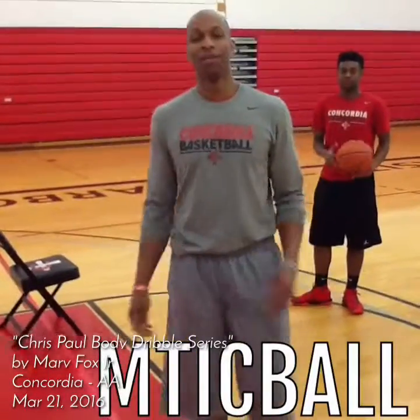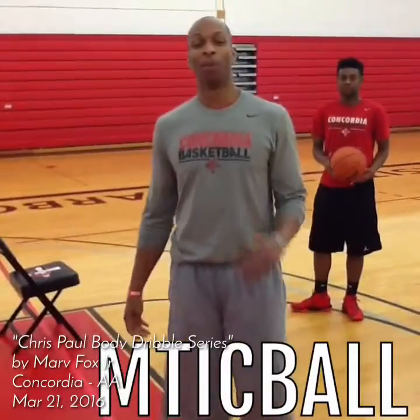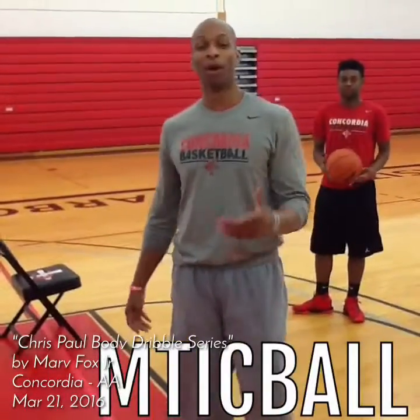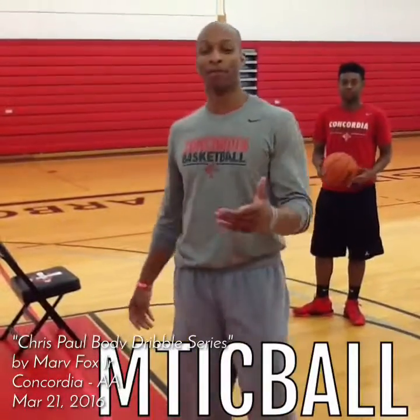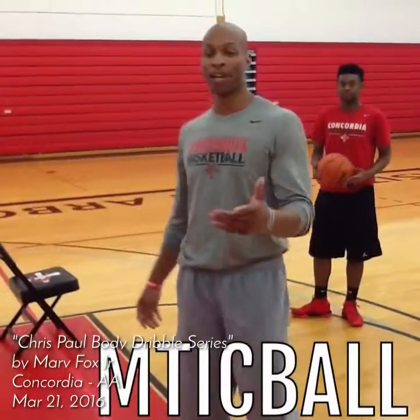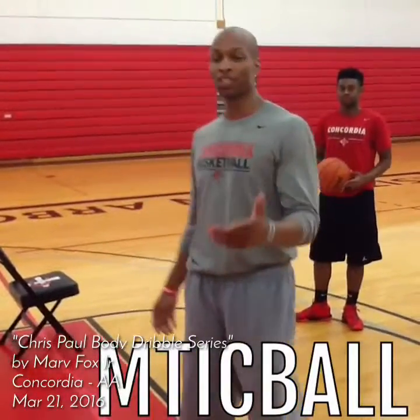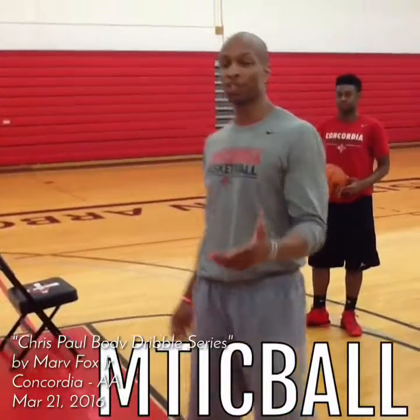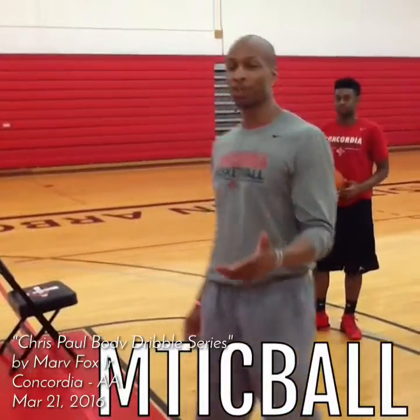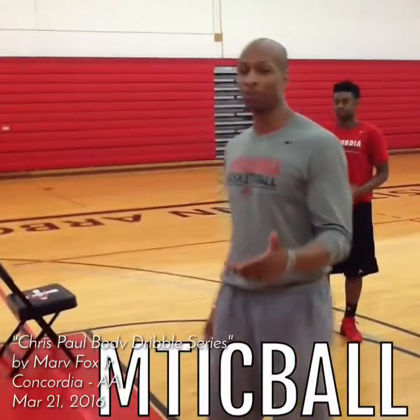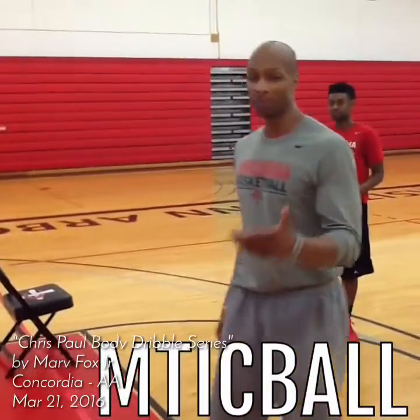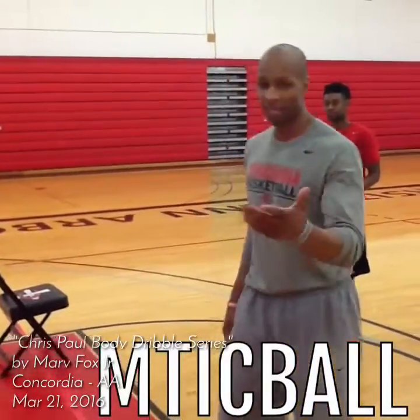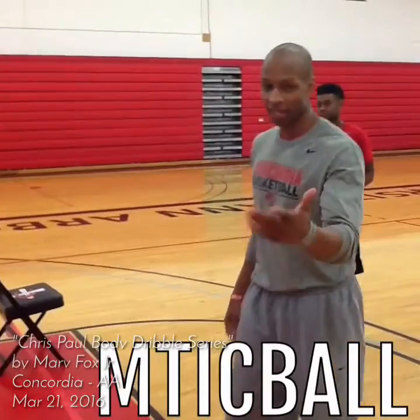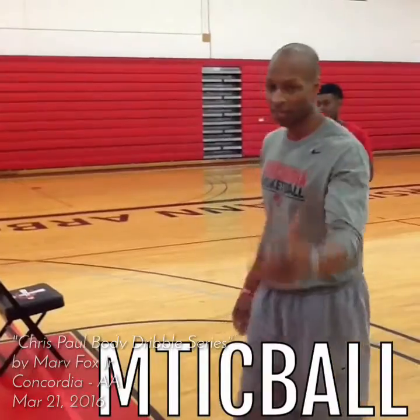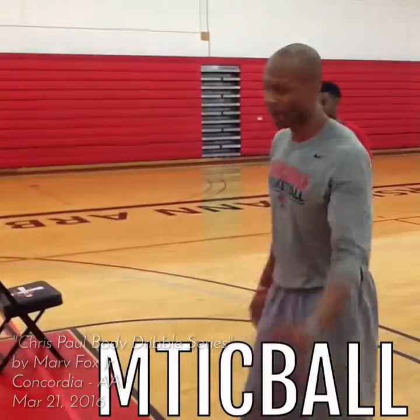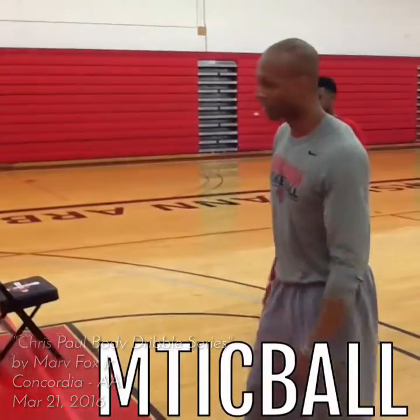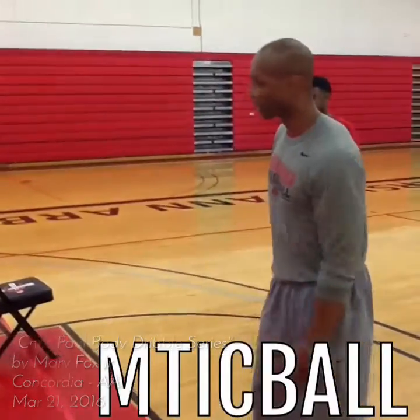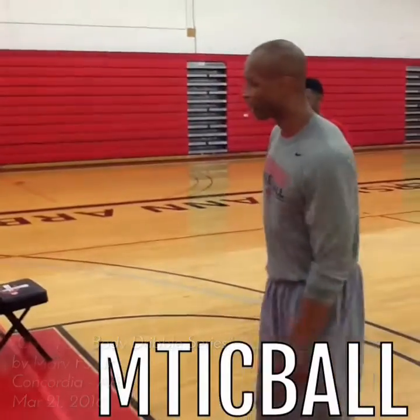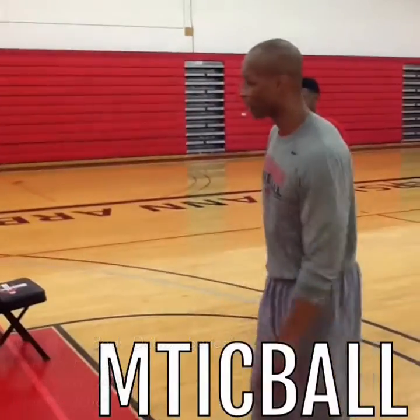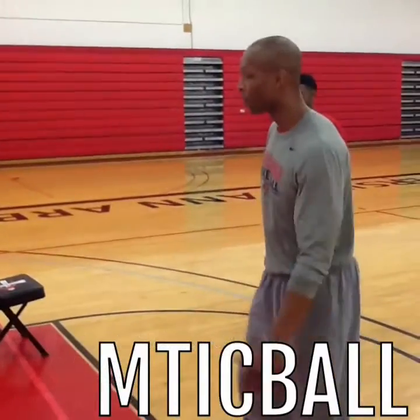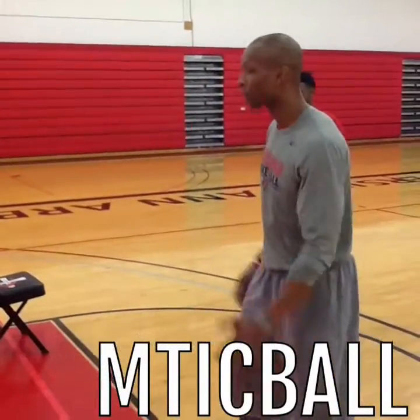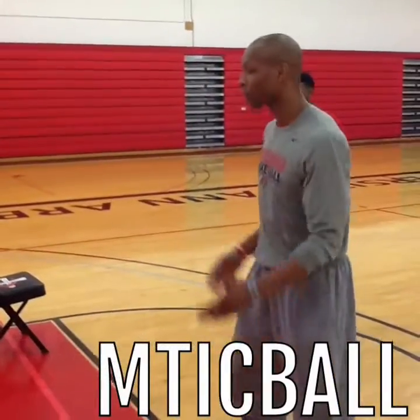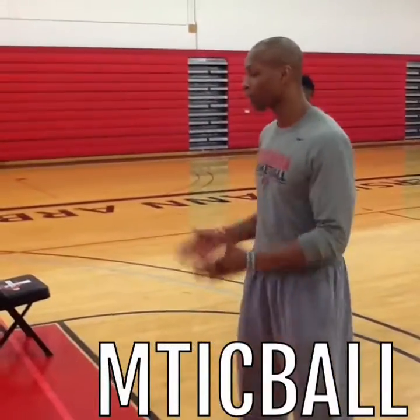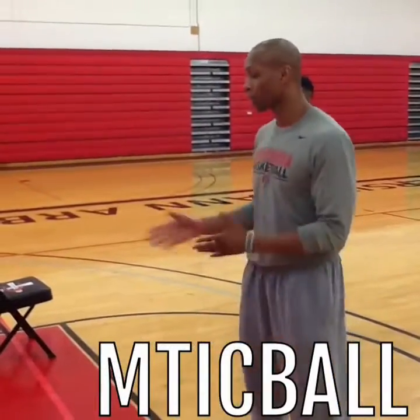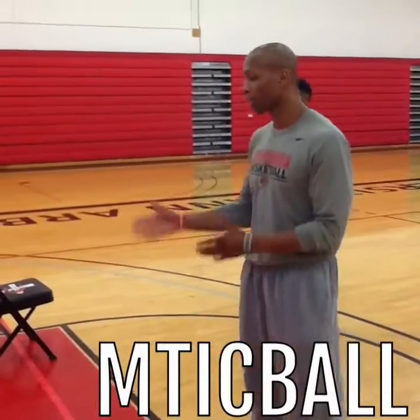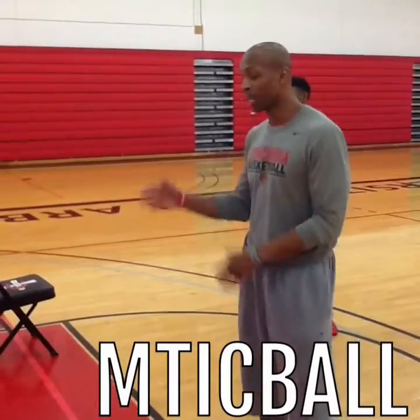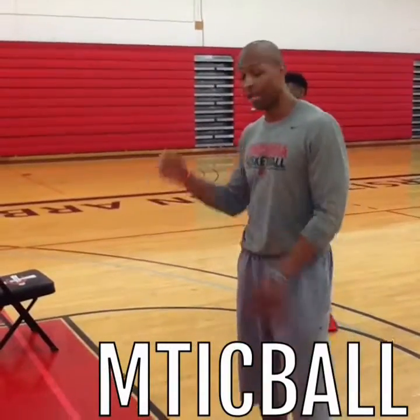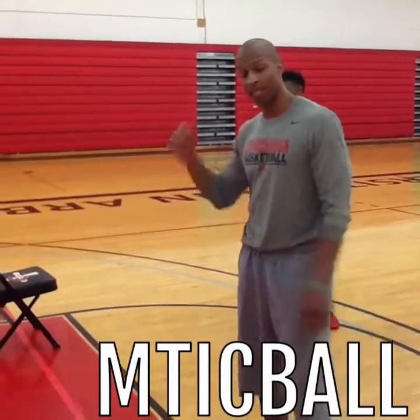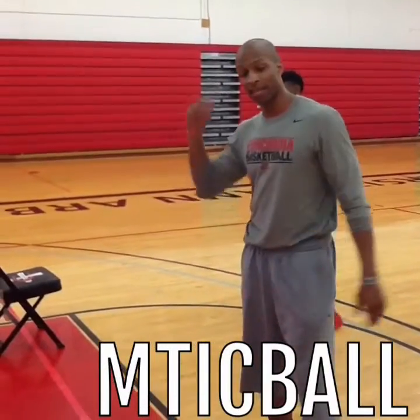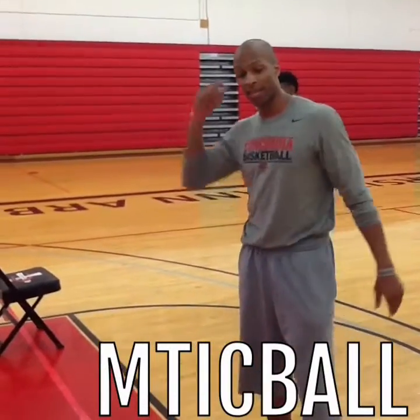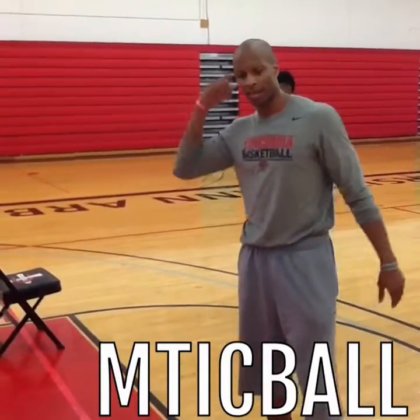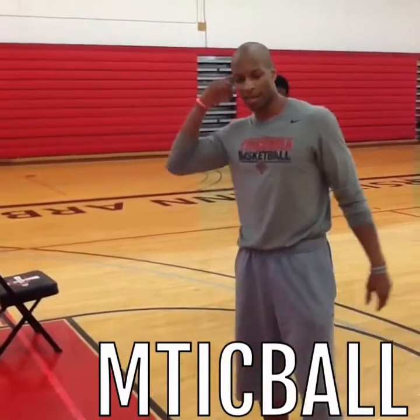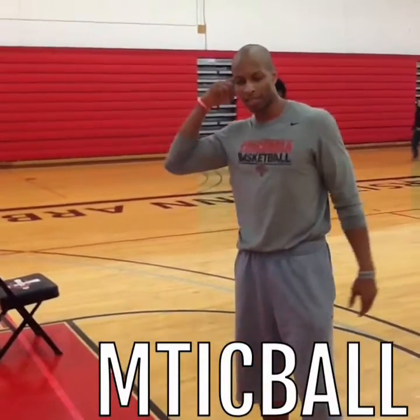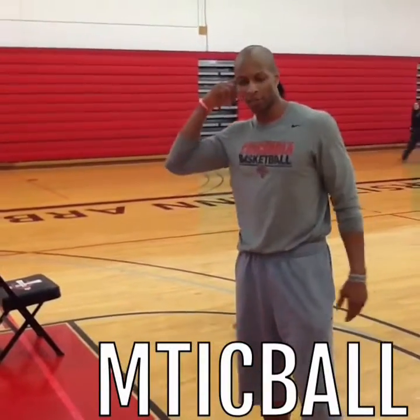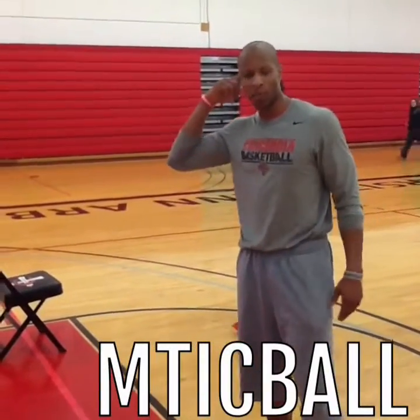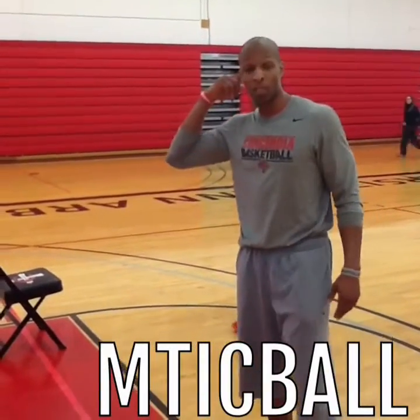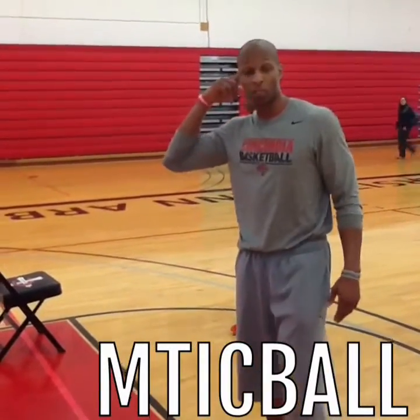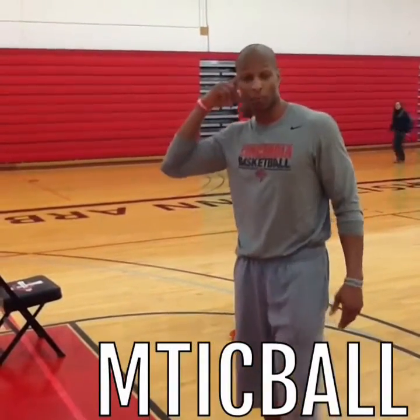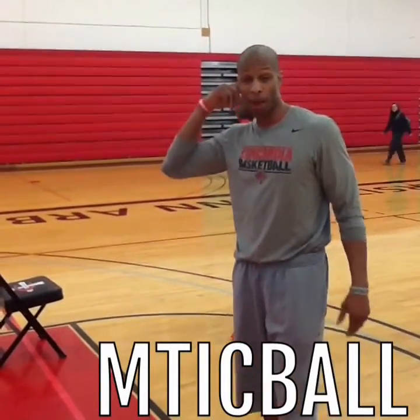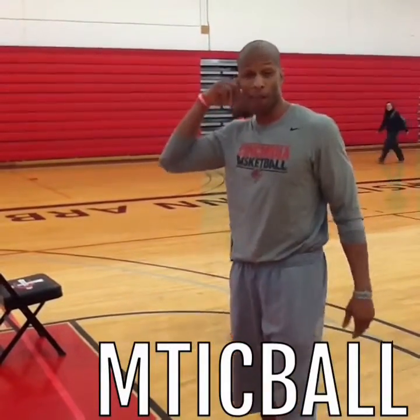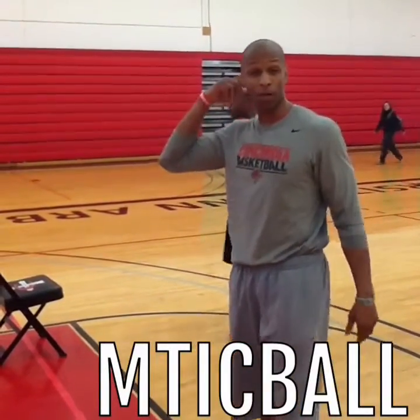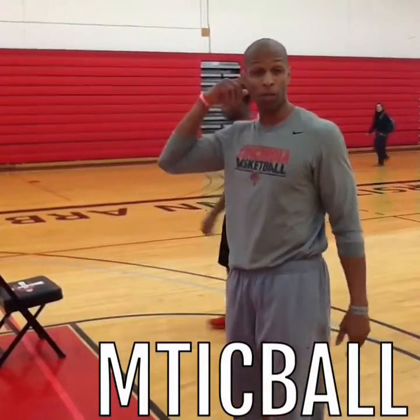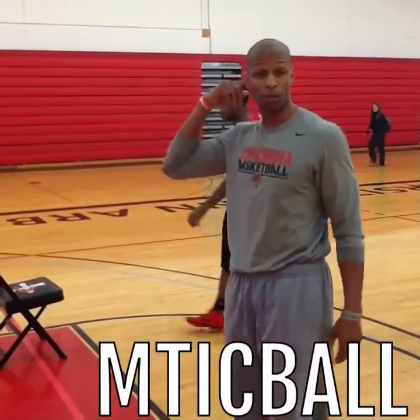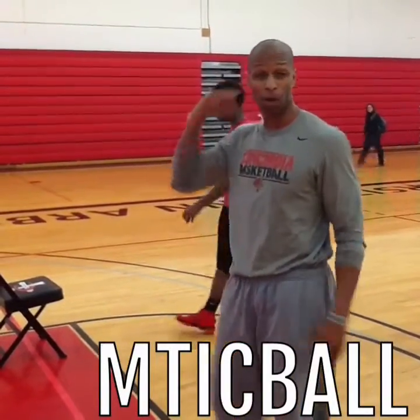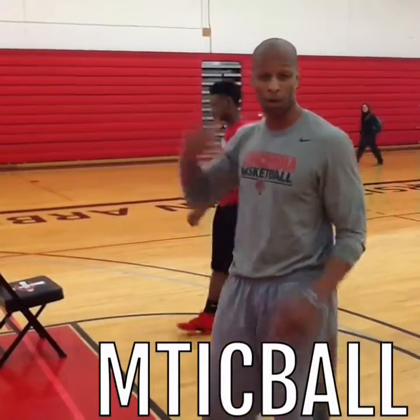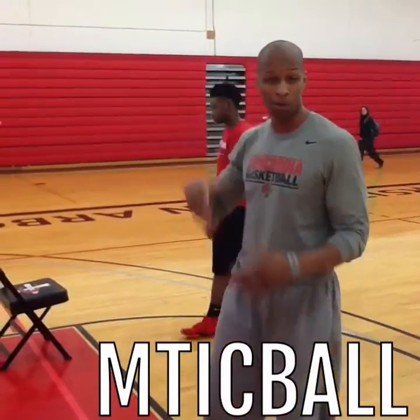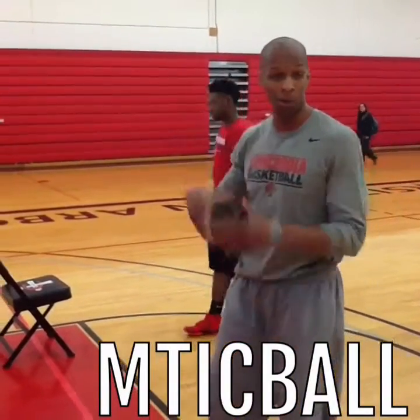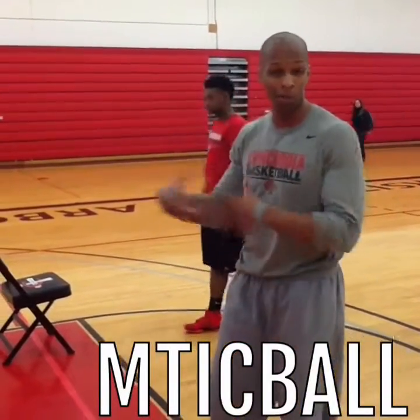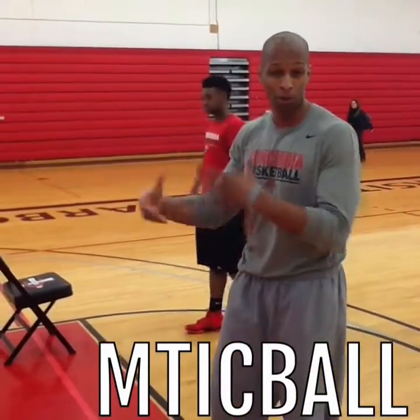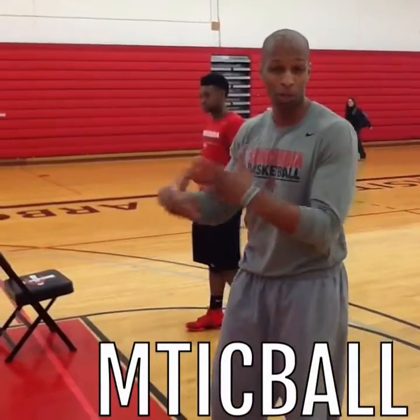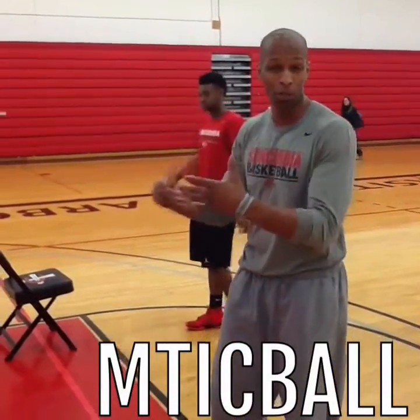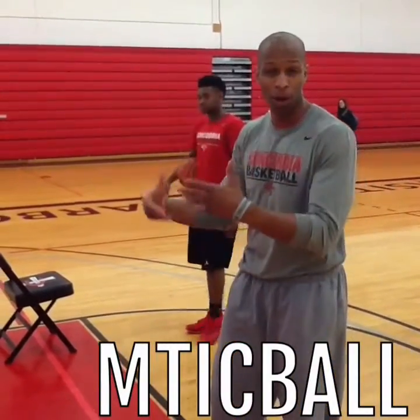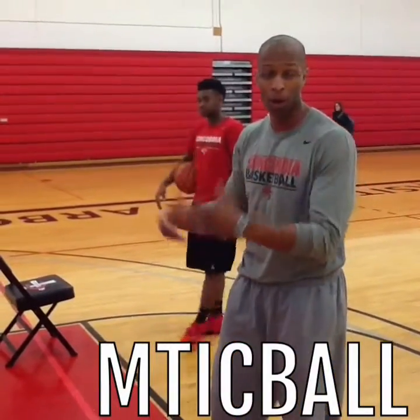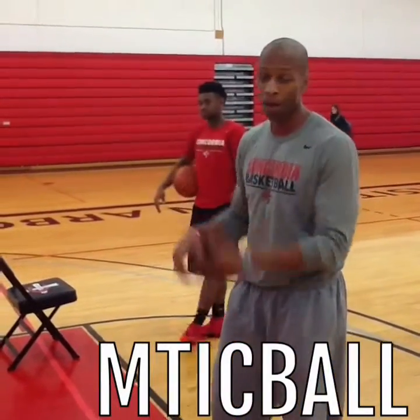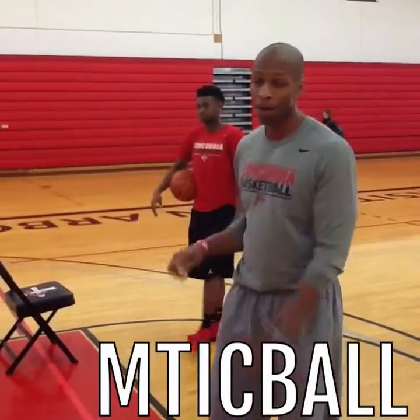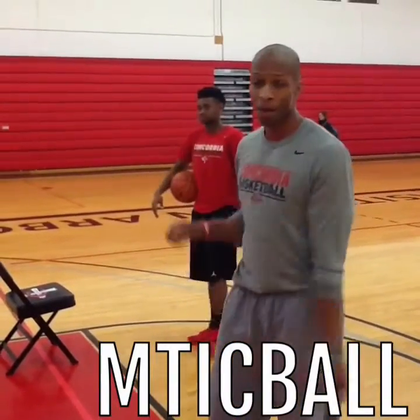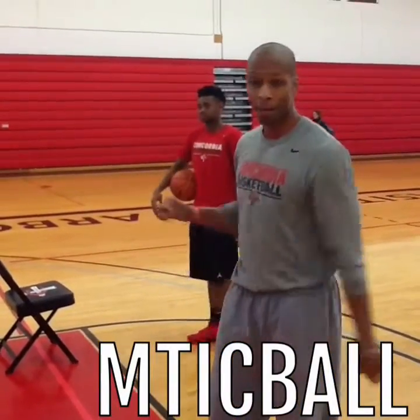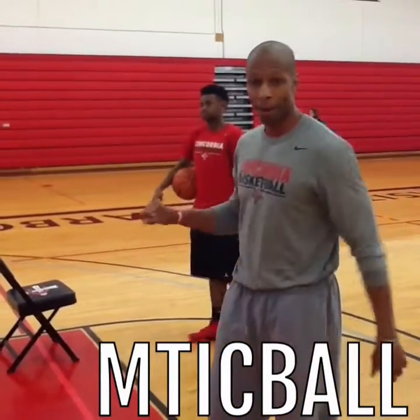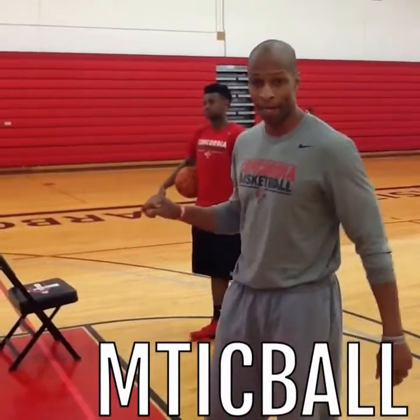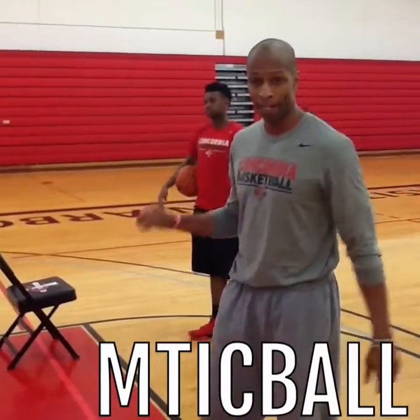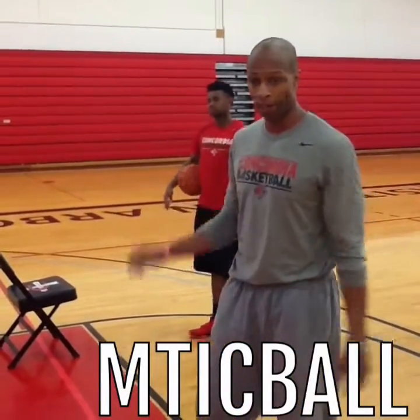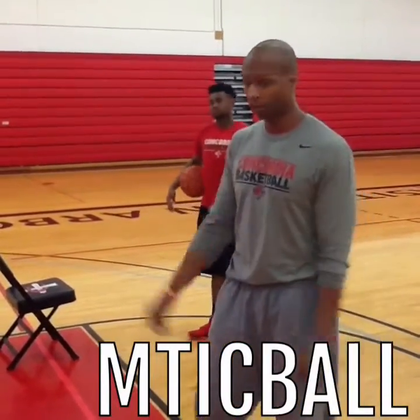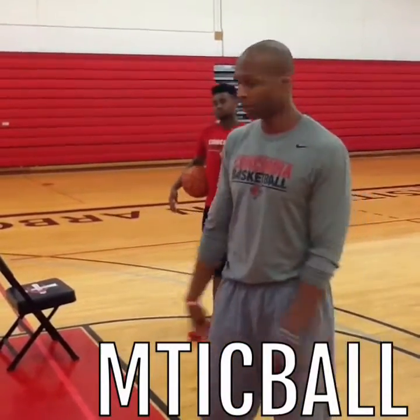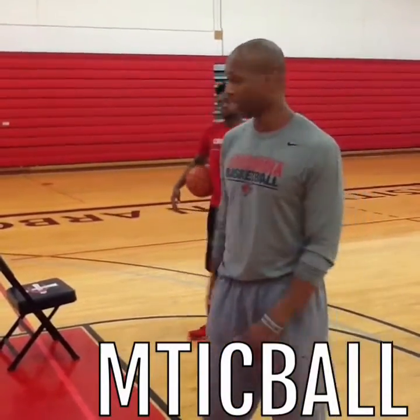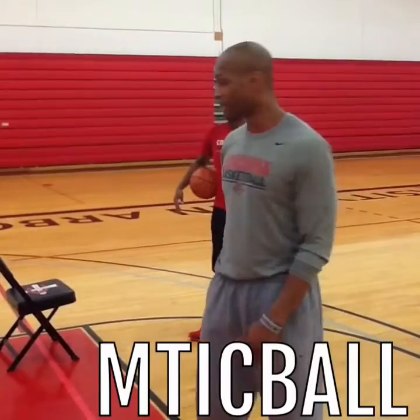Mark Fikes Jr., meticulous basketball. What I'm going to show you today is the drill inspired by Chris Paul. We call it the Chris Paul Body Dribble Series.